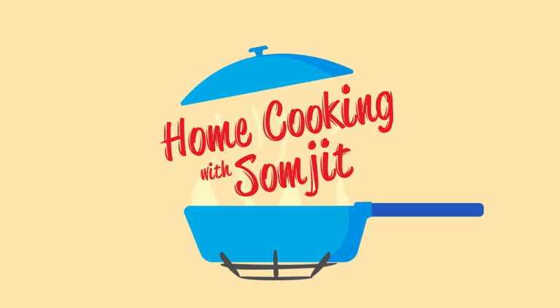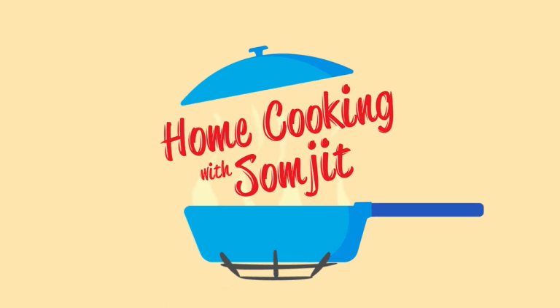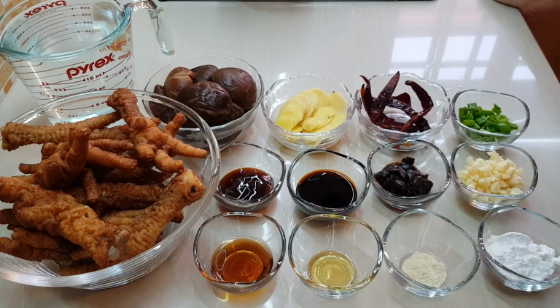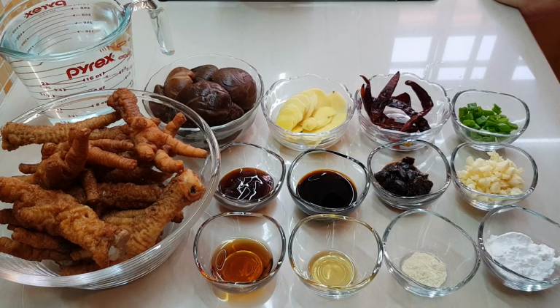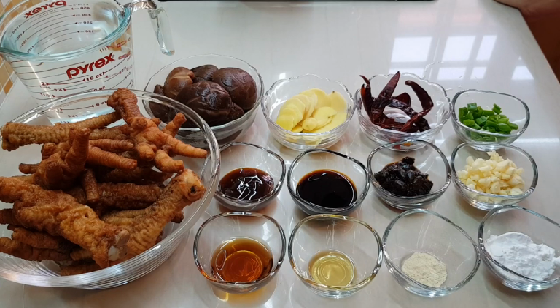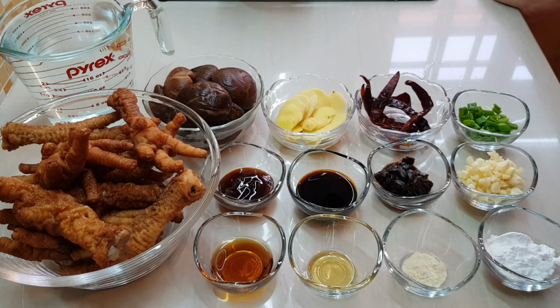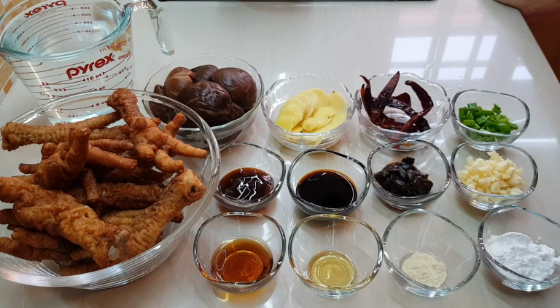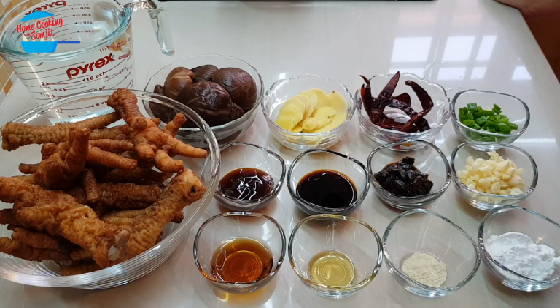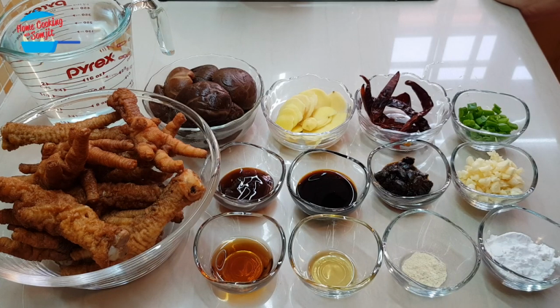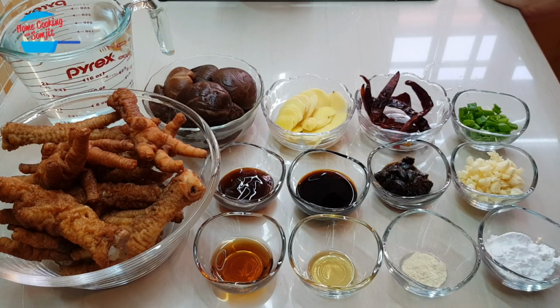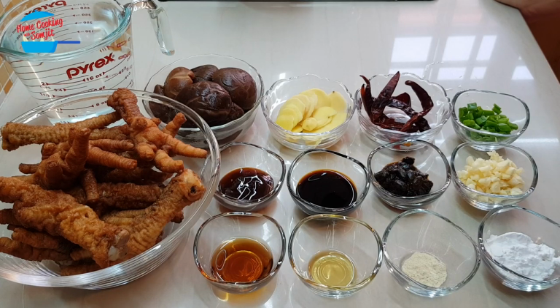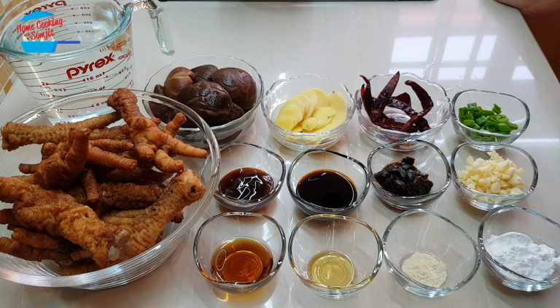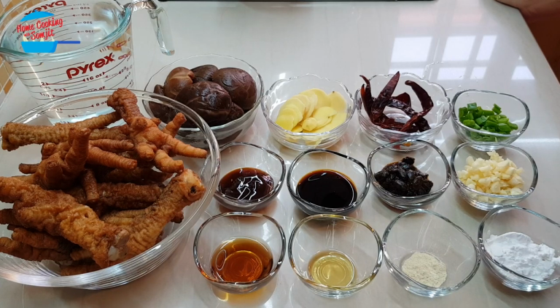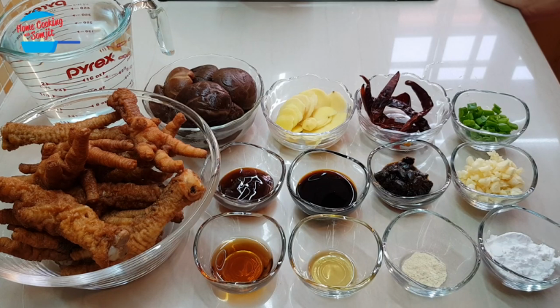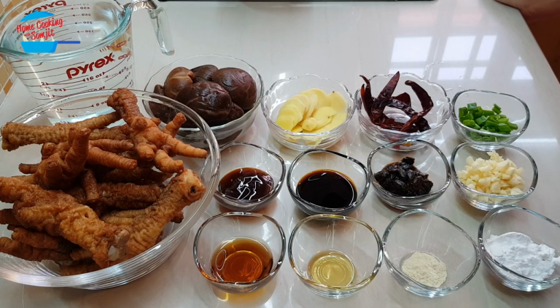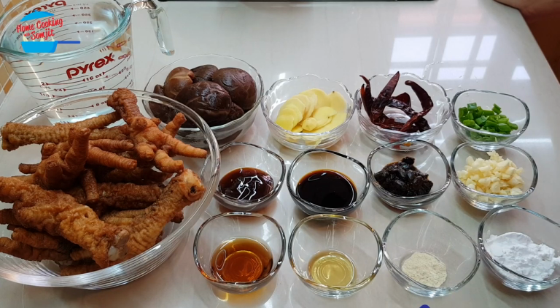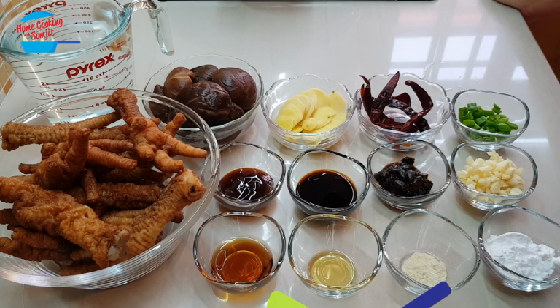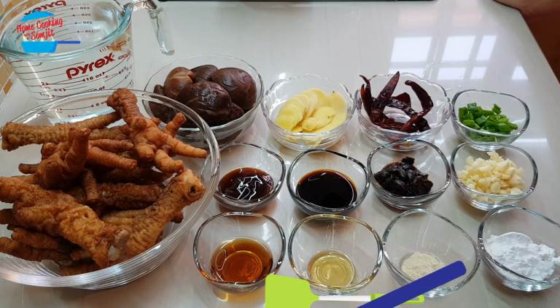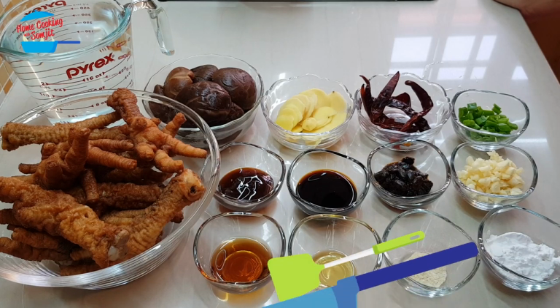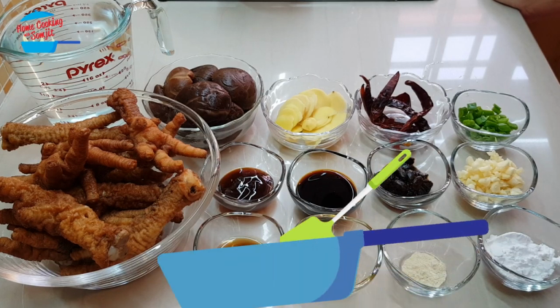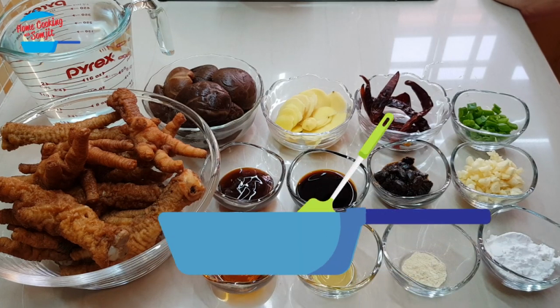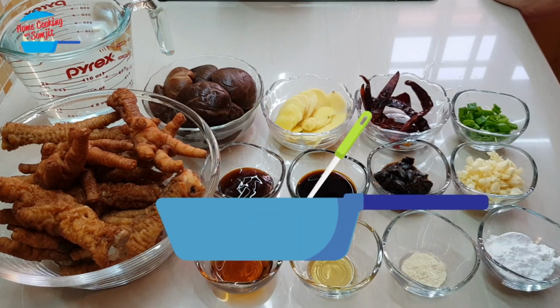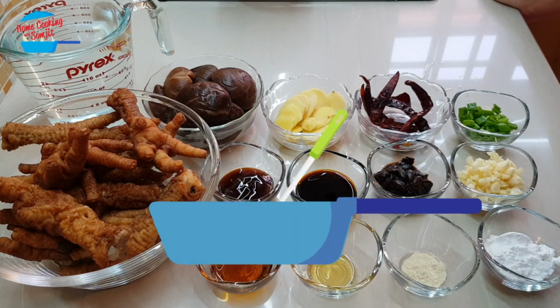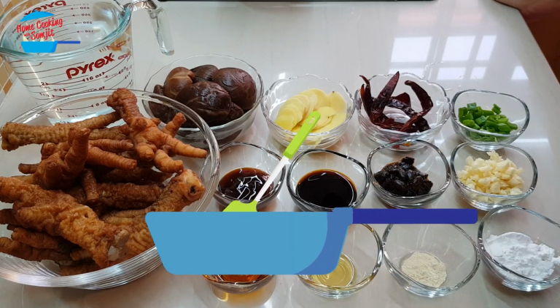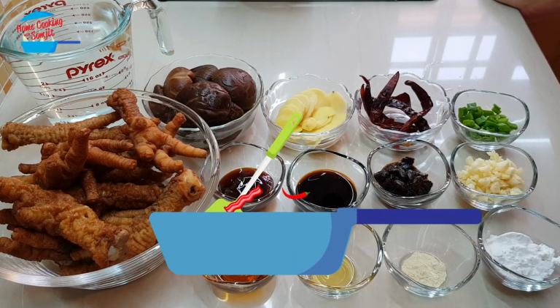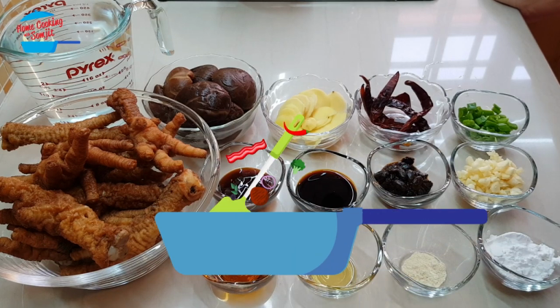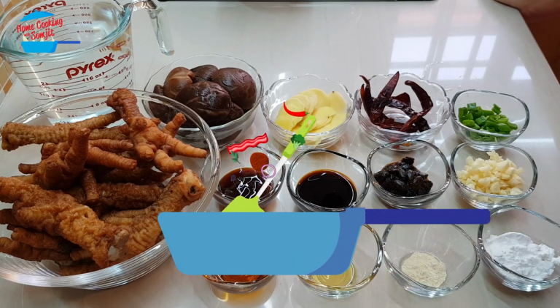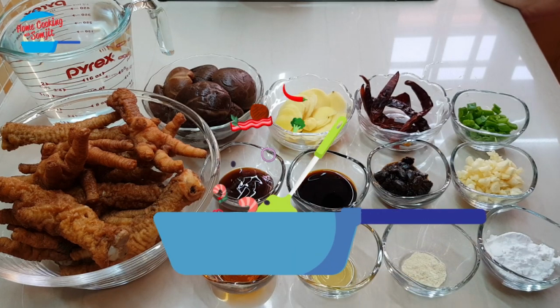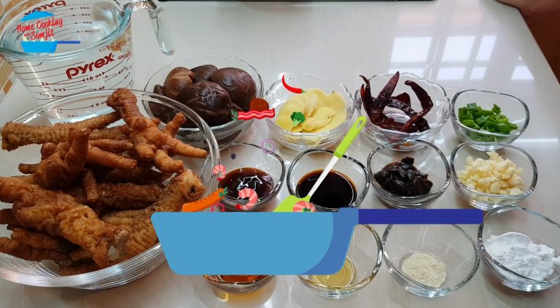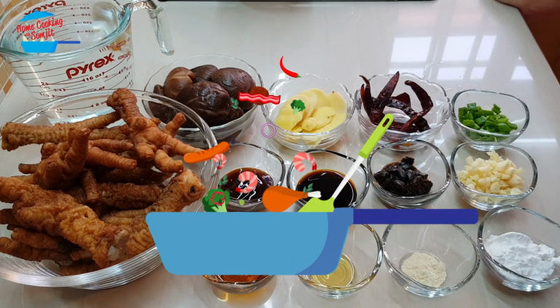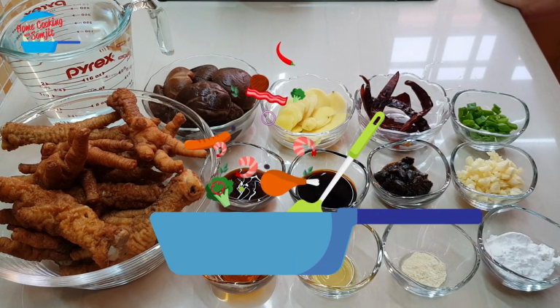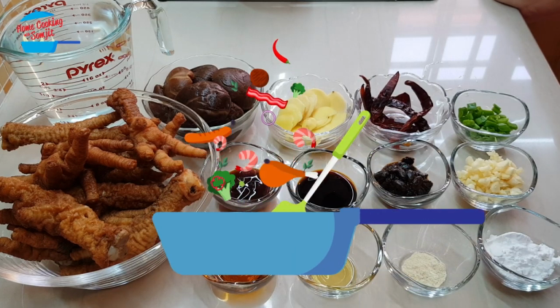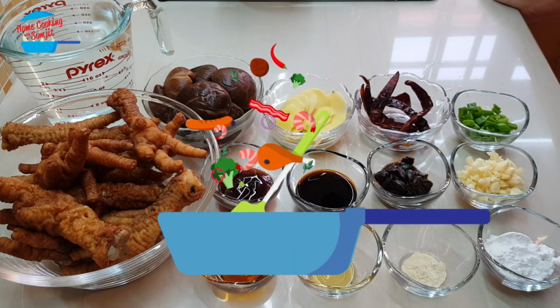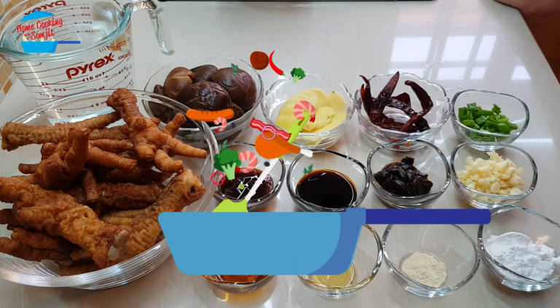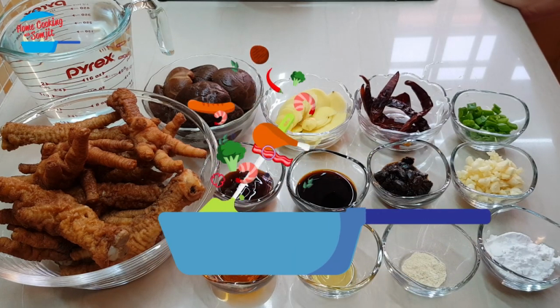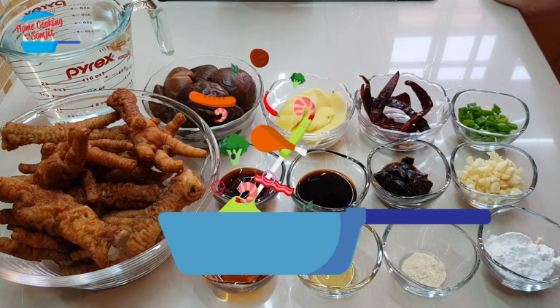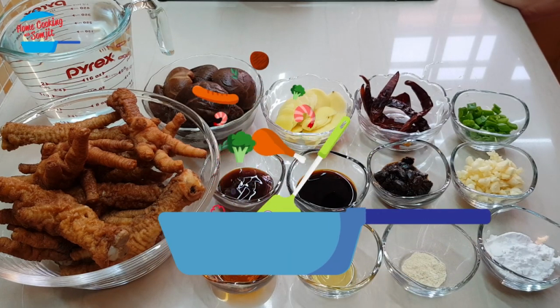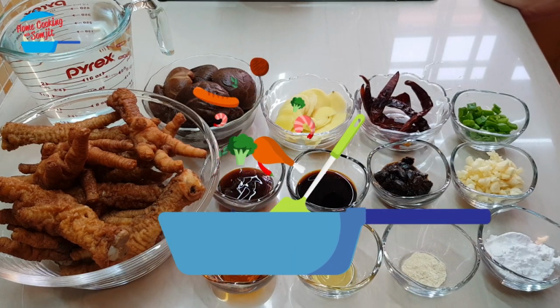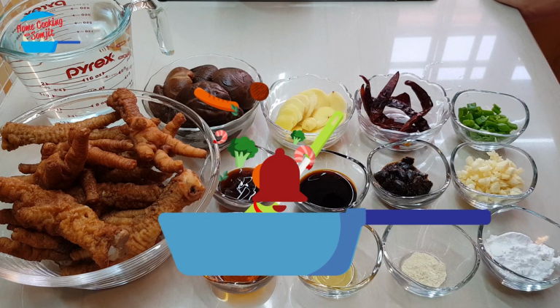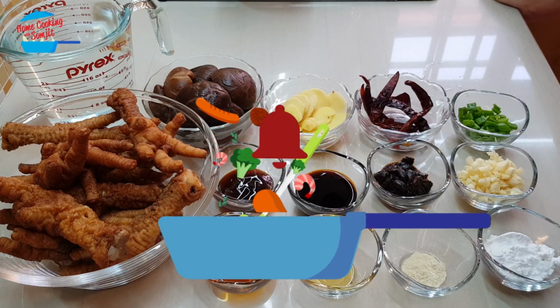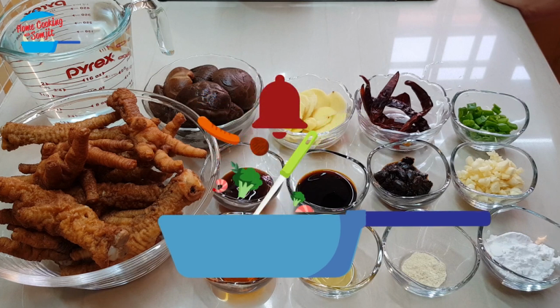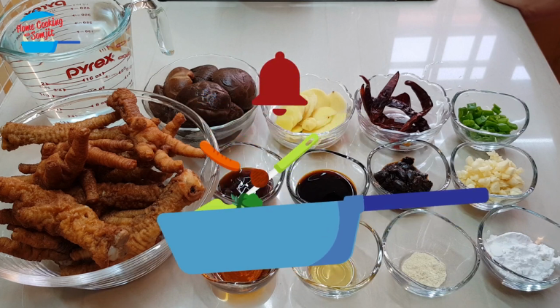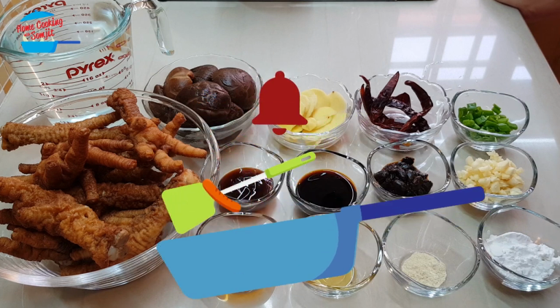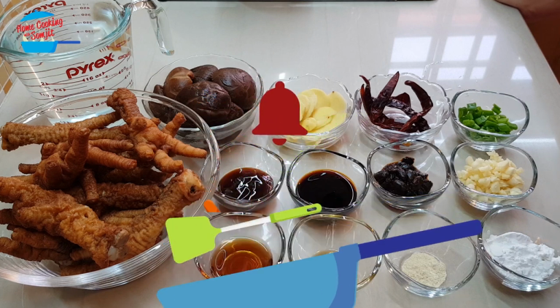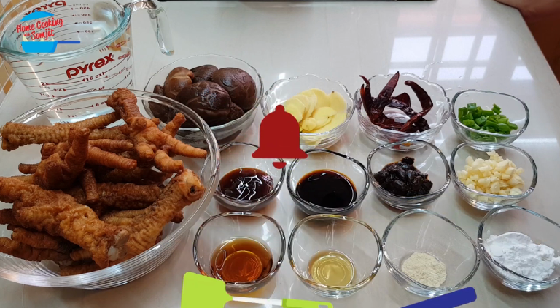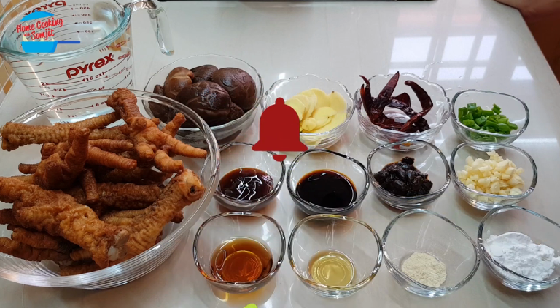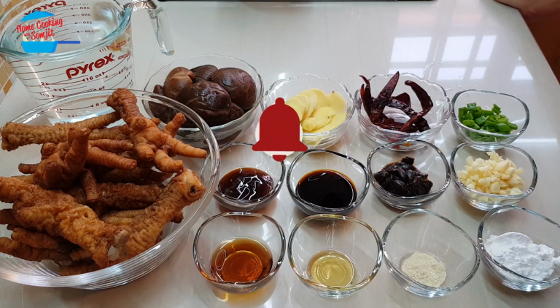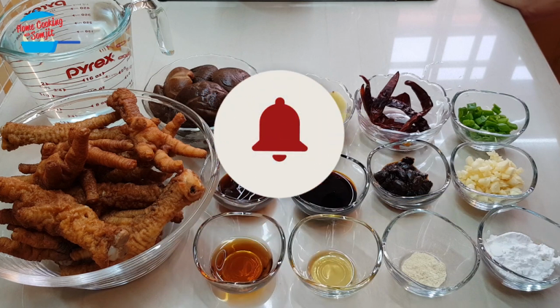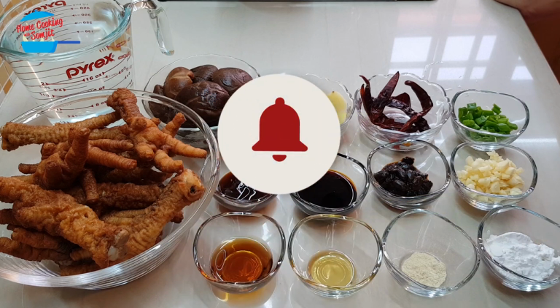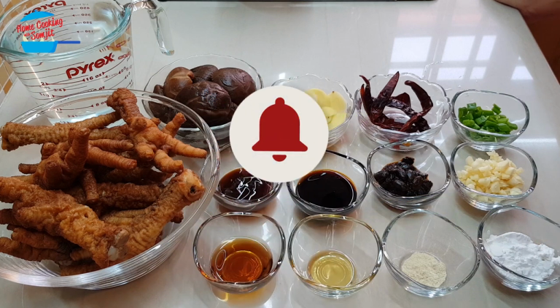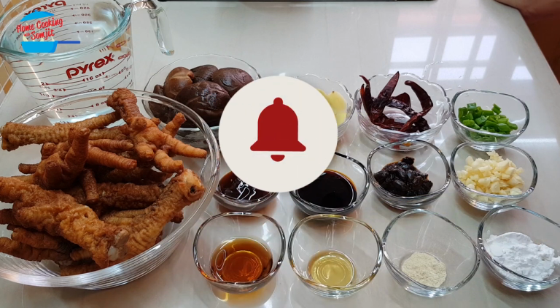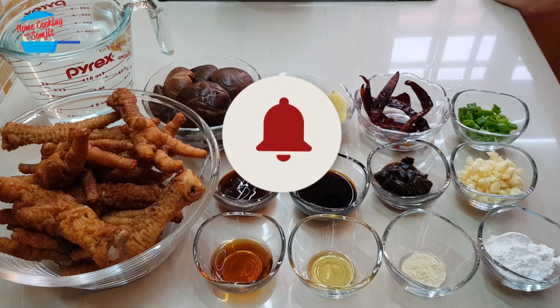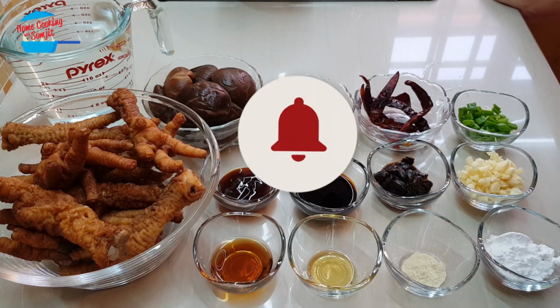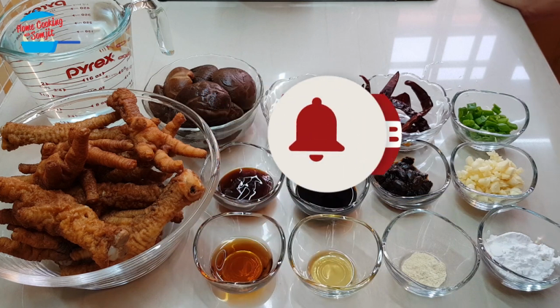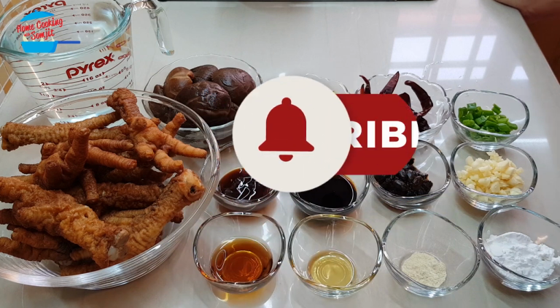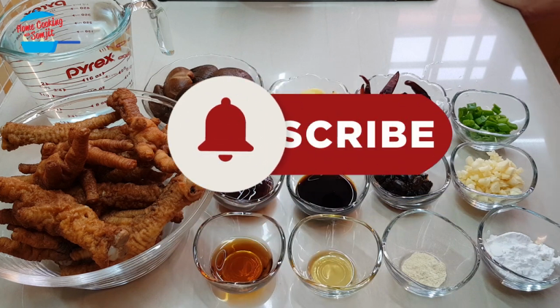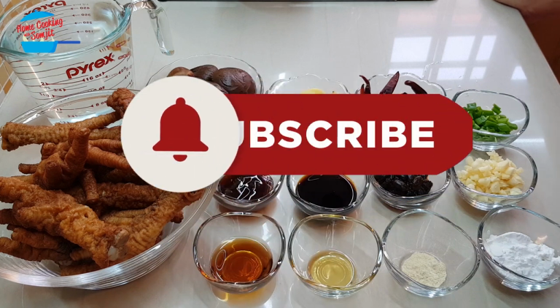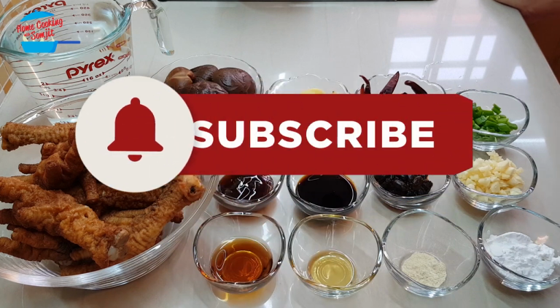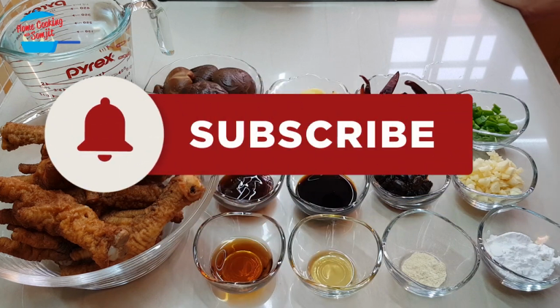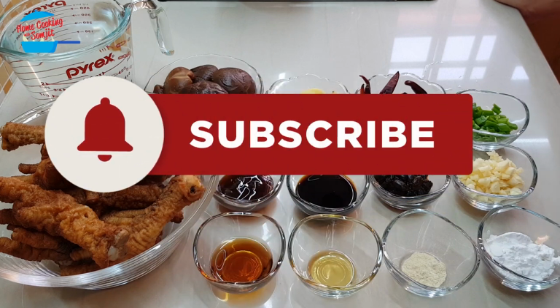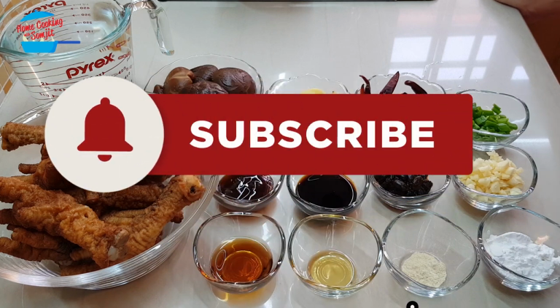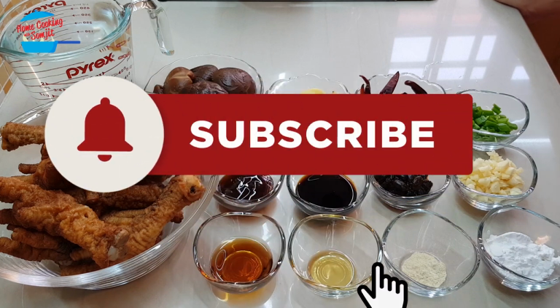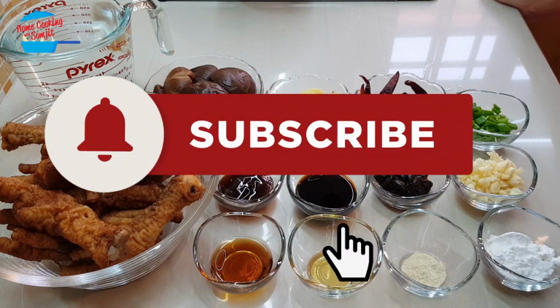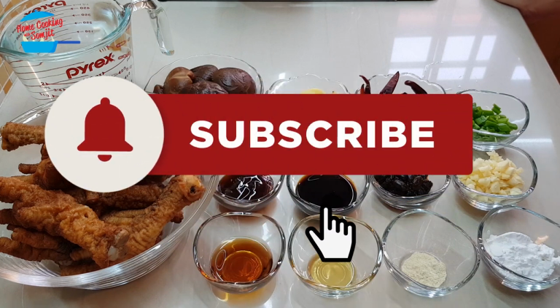Hello, welcome to home cooking with Somjit. Today I'm going to cook spicy braised chicken feet with Shiitake mushroom.